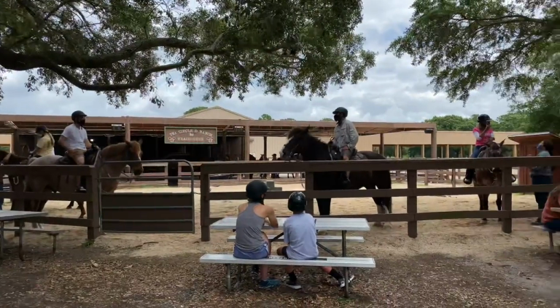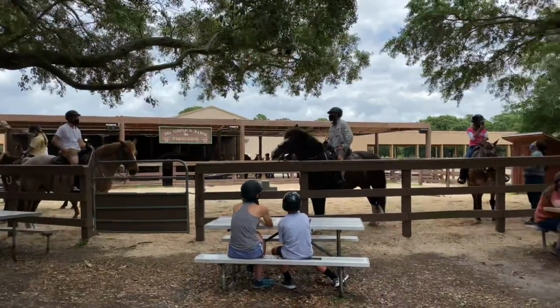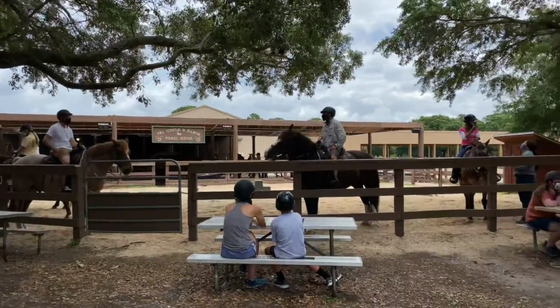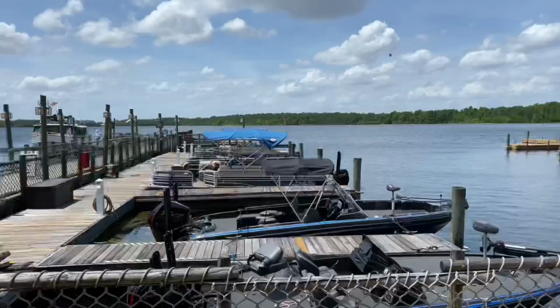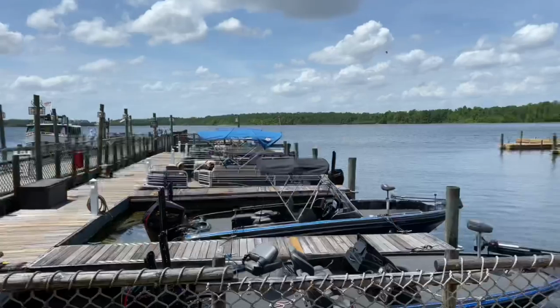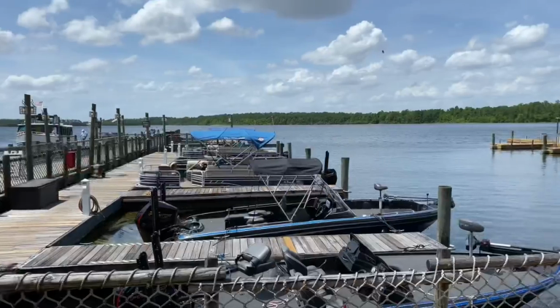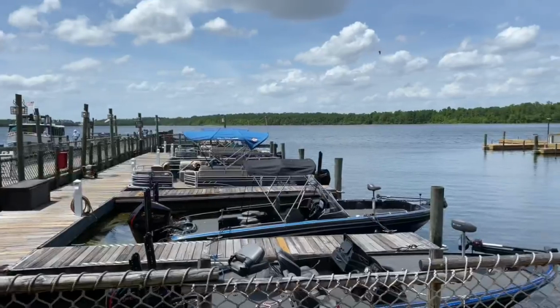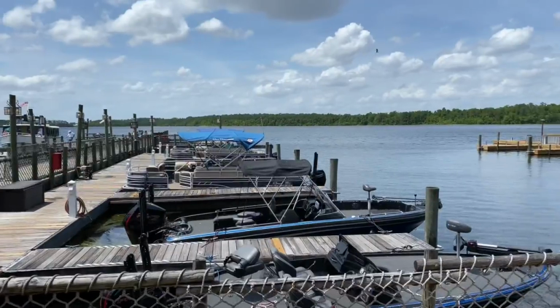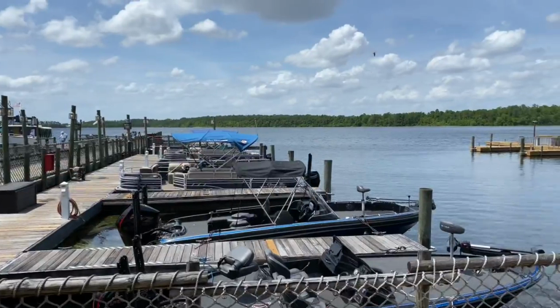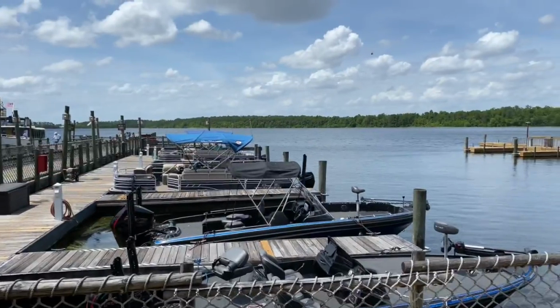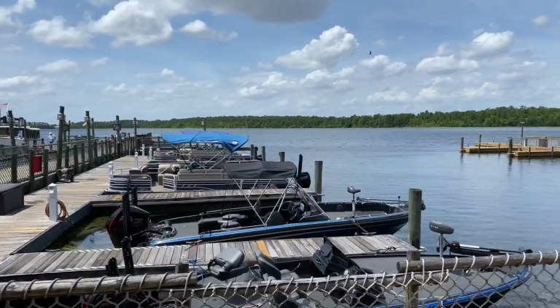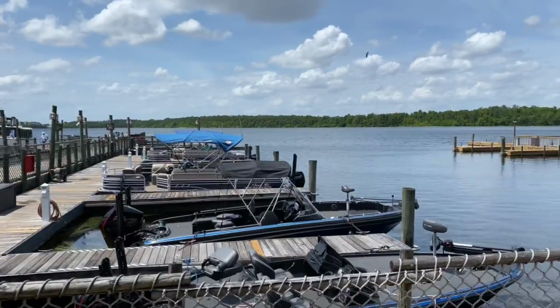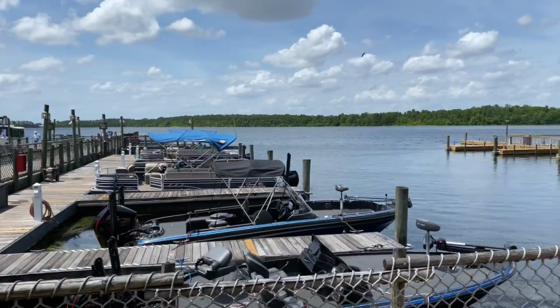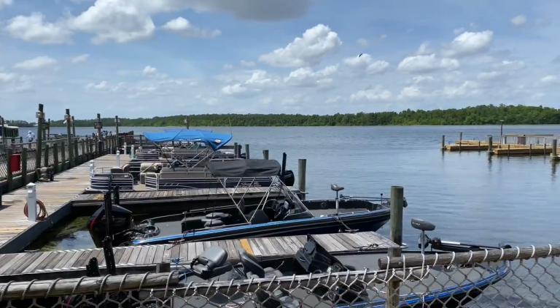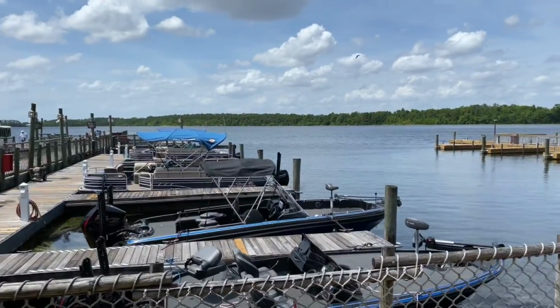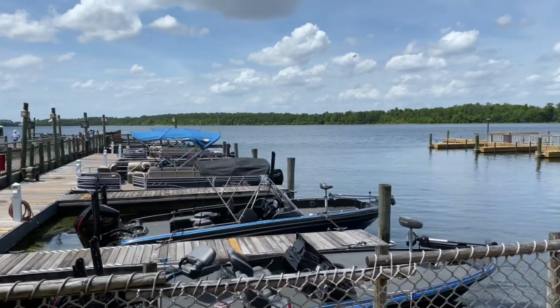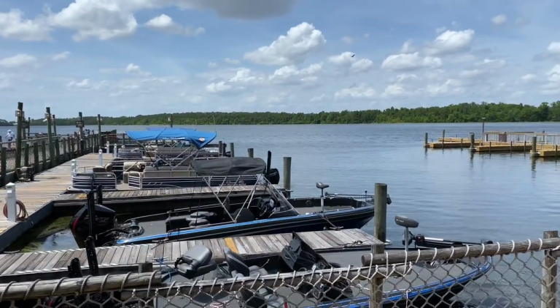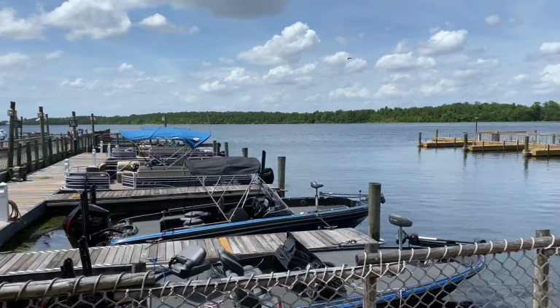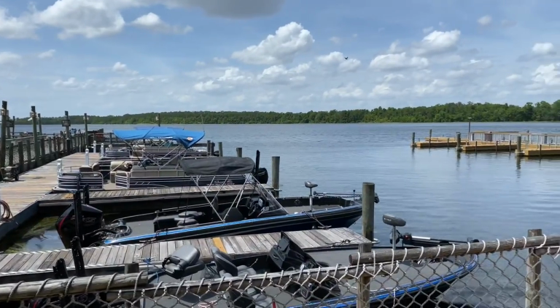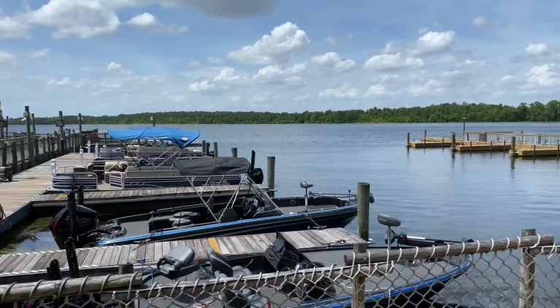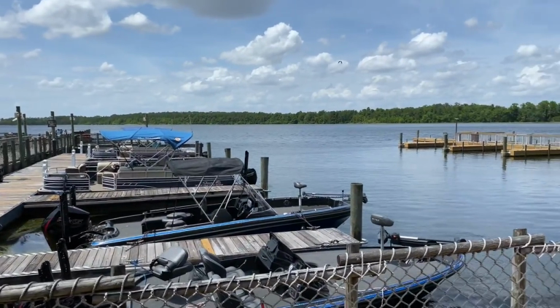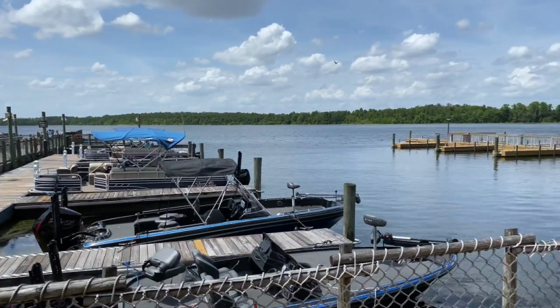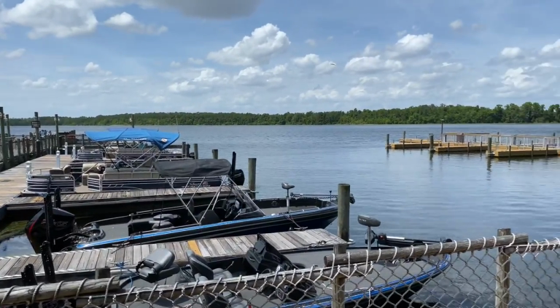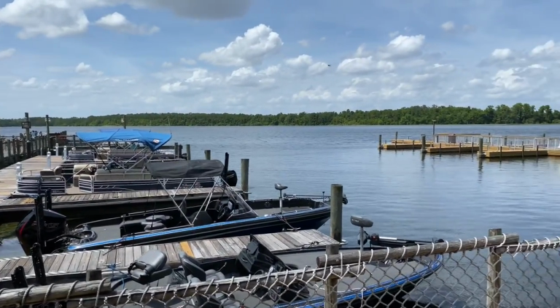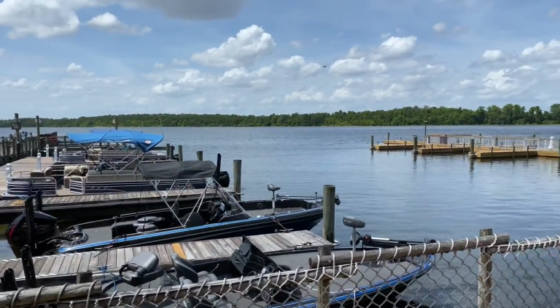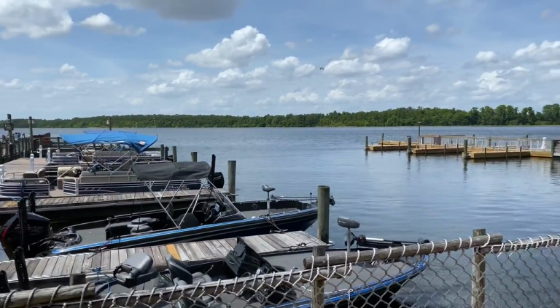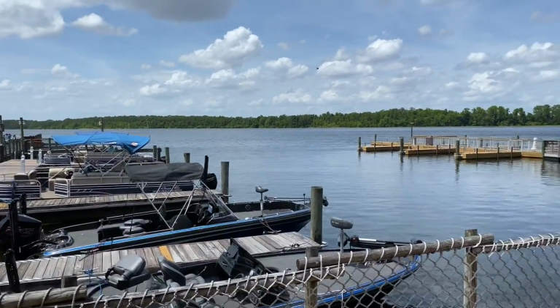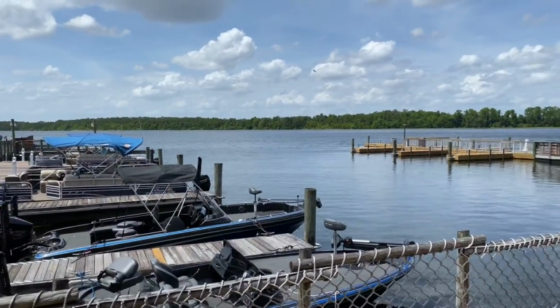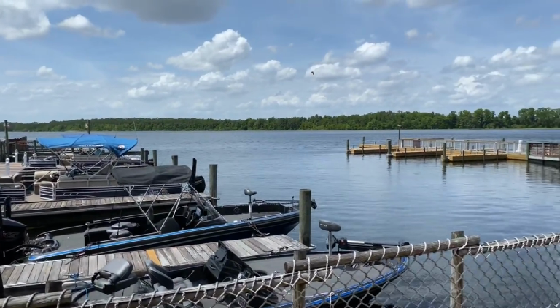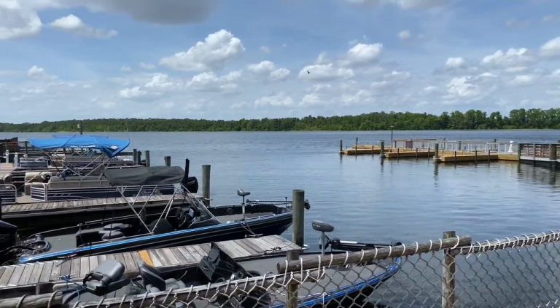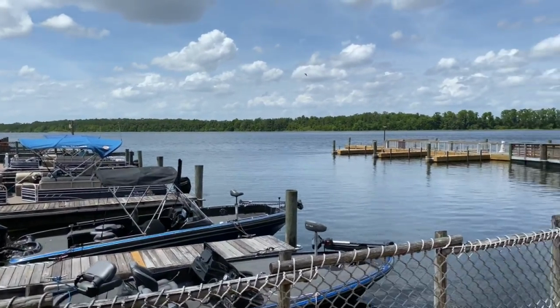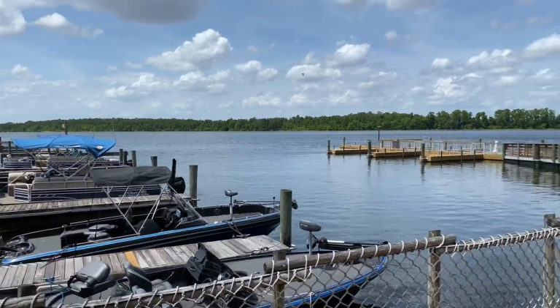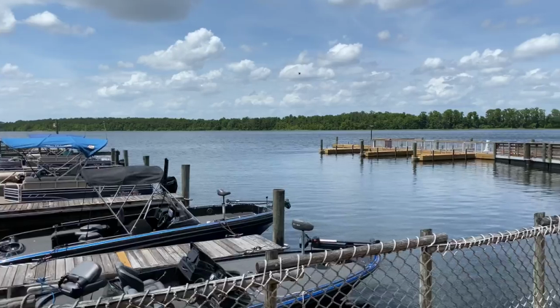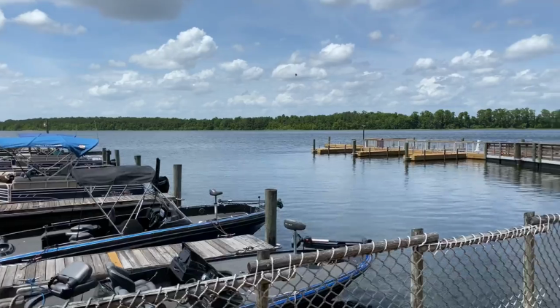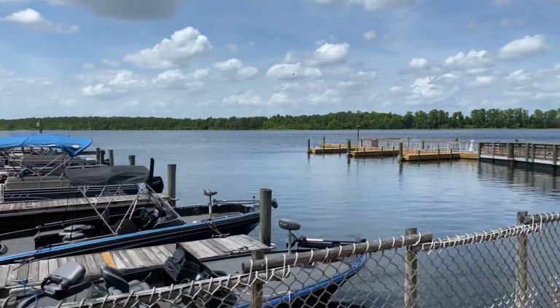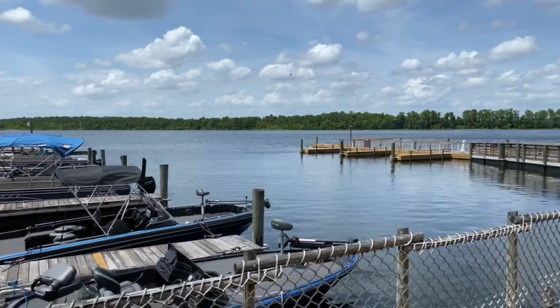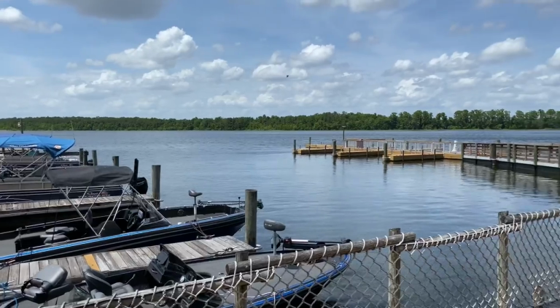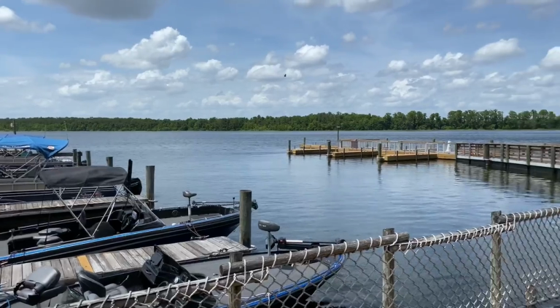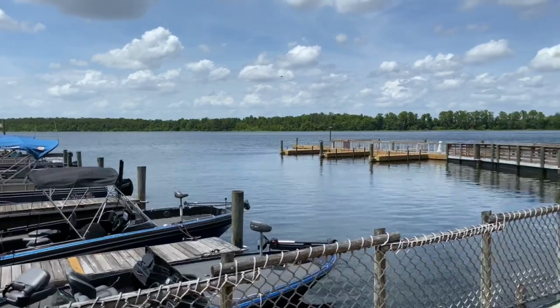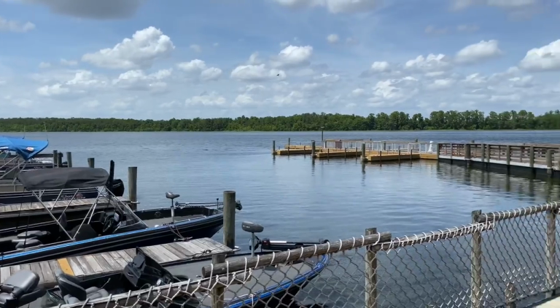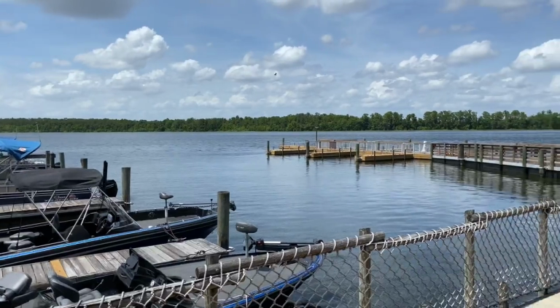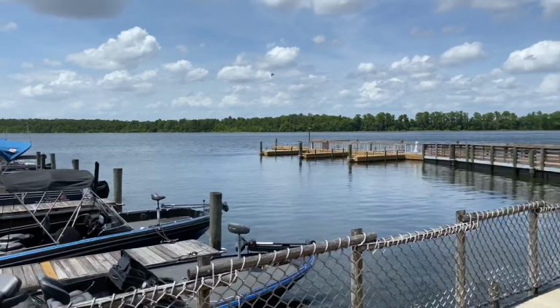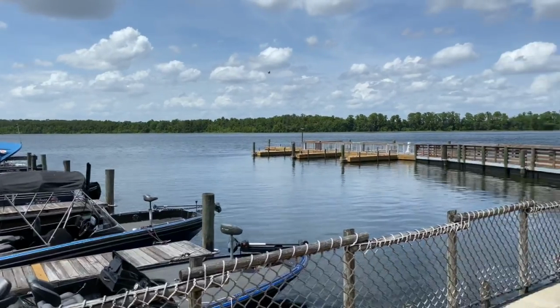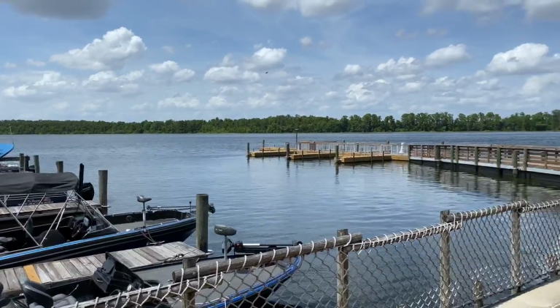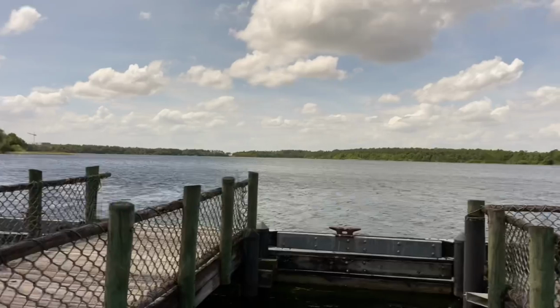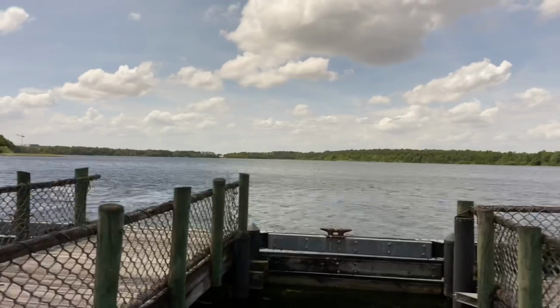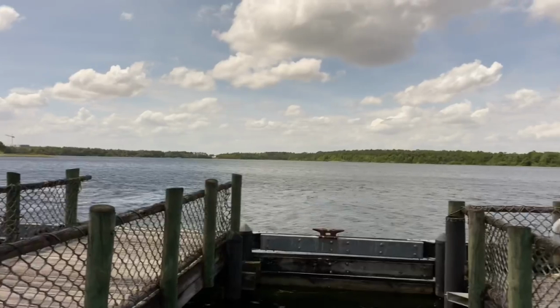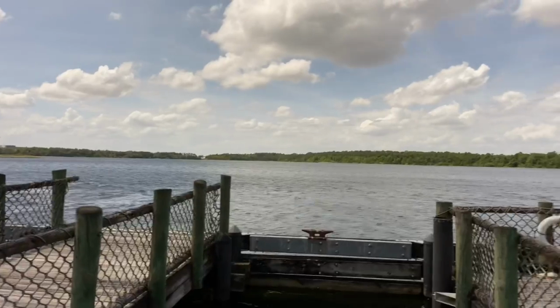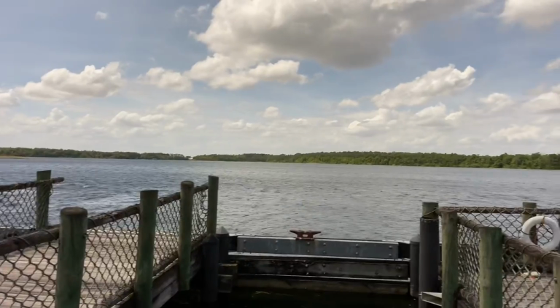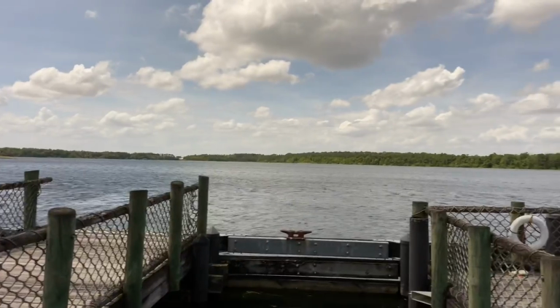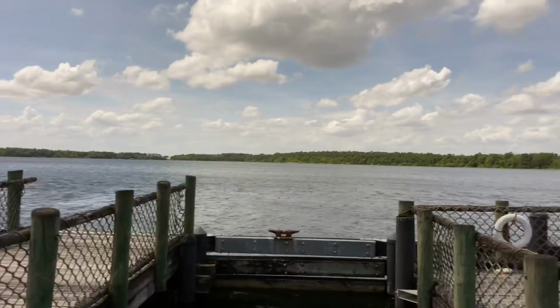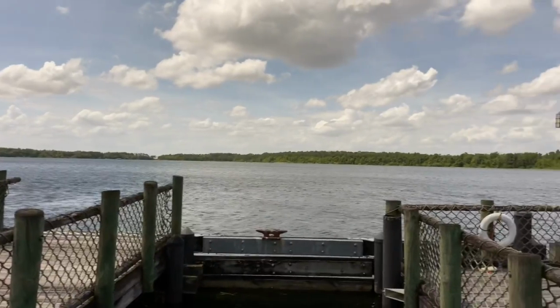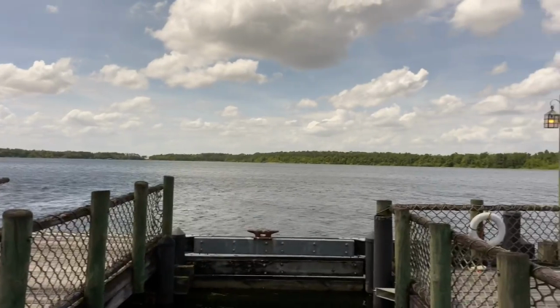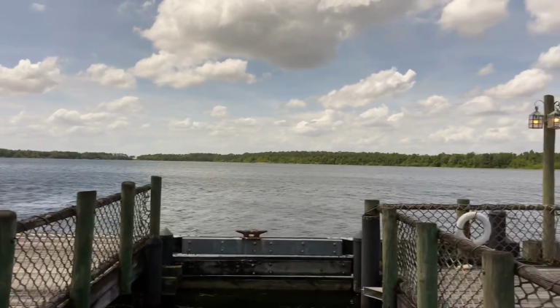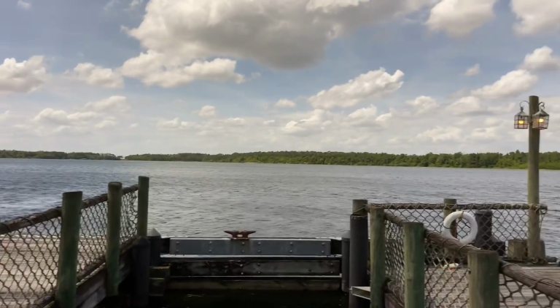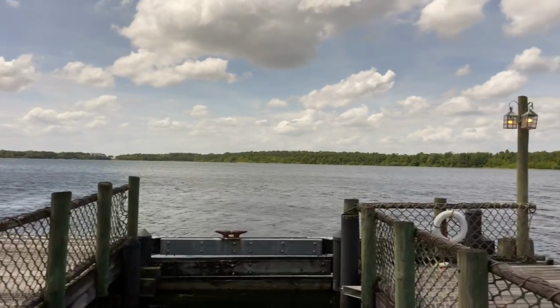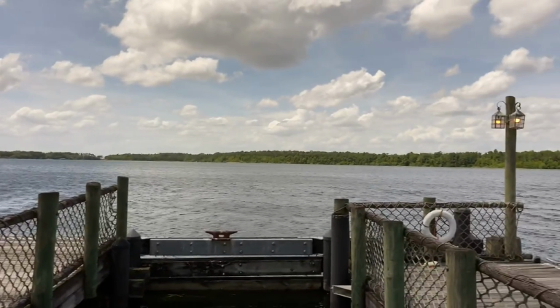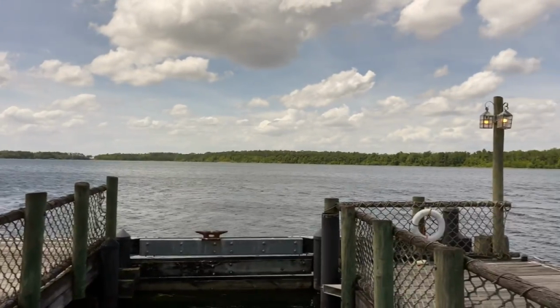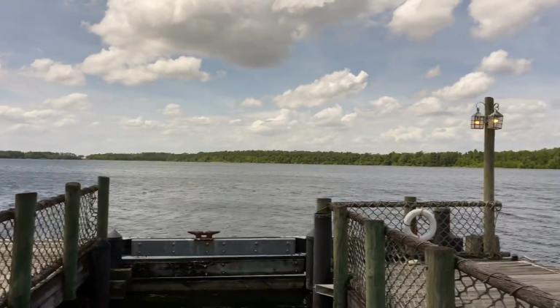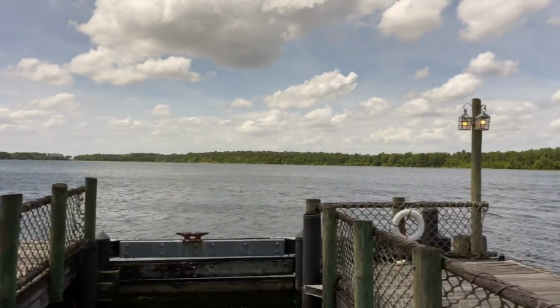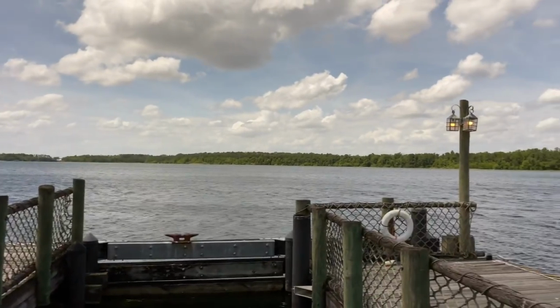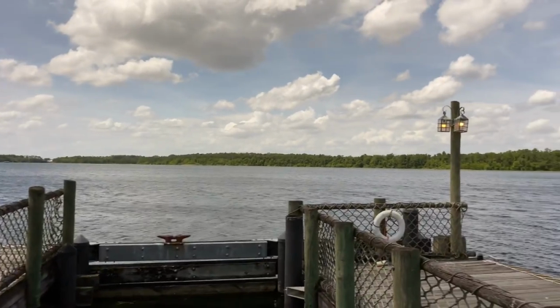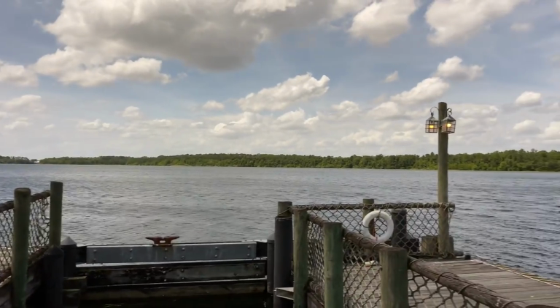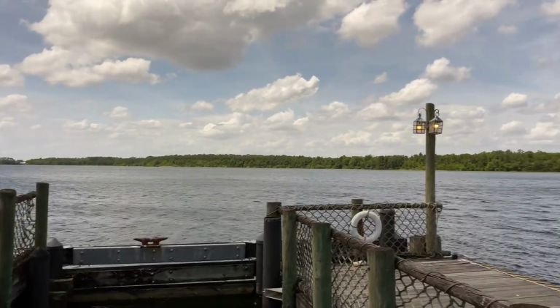At the marina, pontoon boats and other watercraft are available to rent to travel the waterways of Bay Lake and the Seven Seas Lagoon.